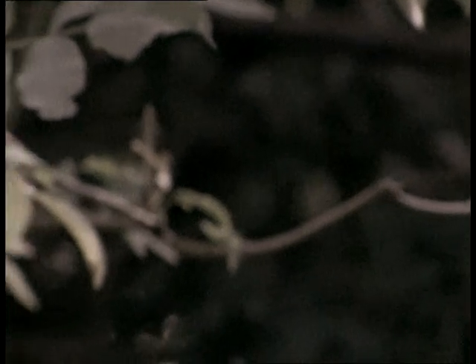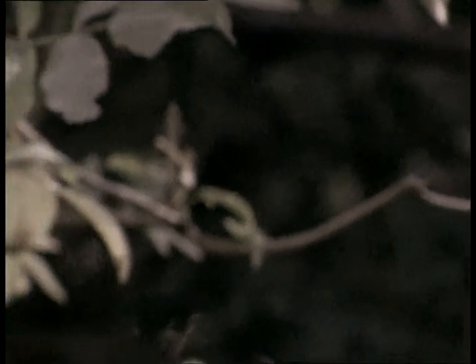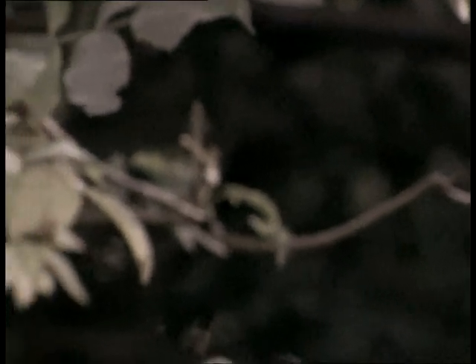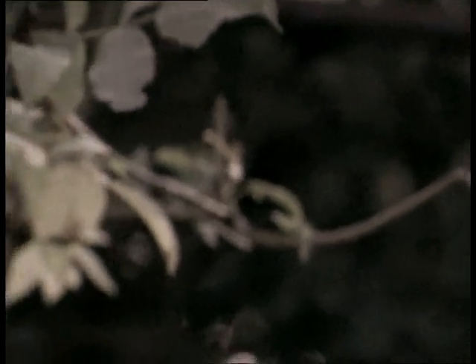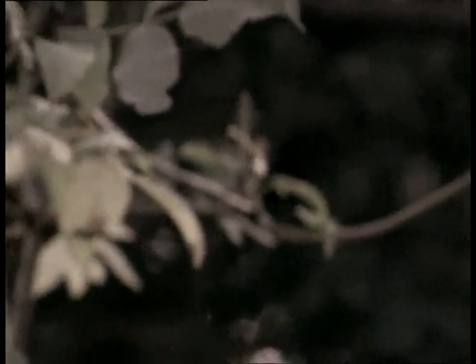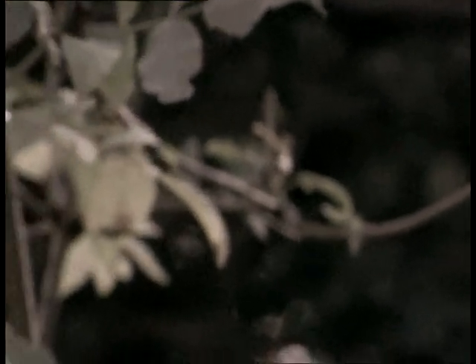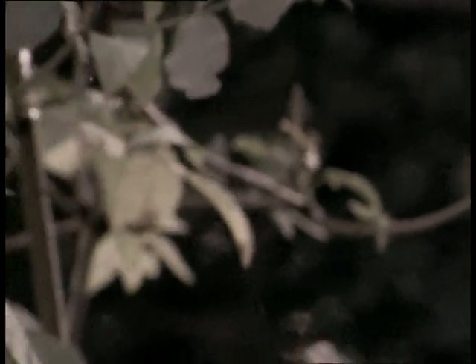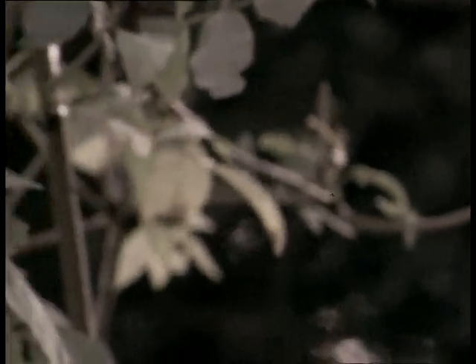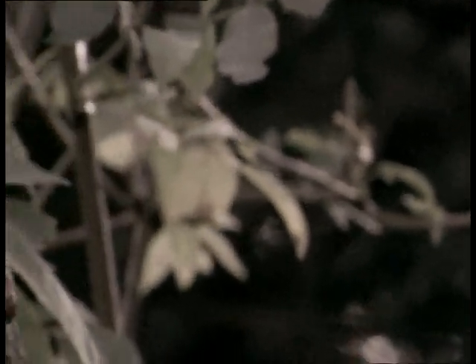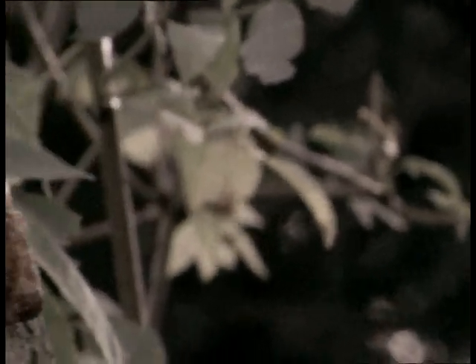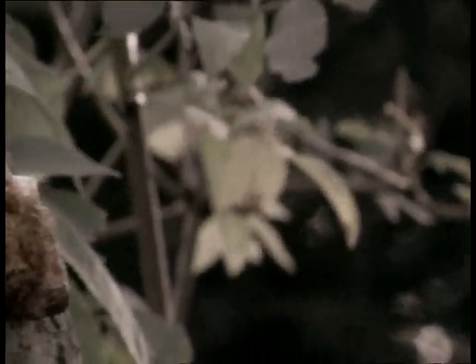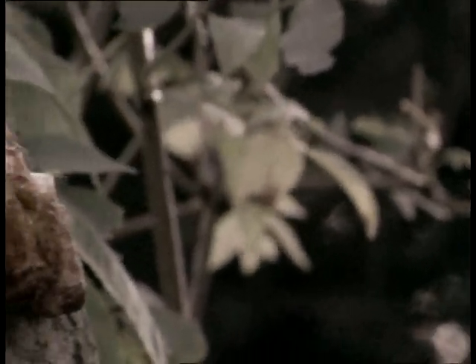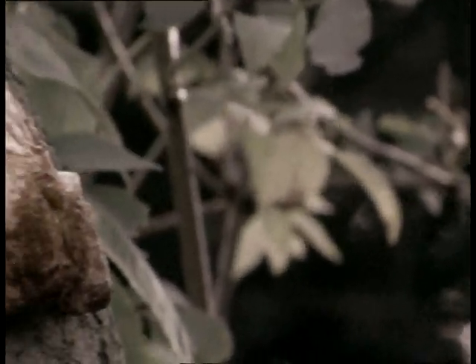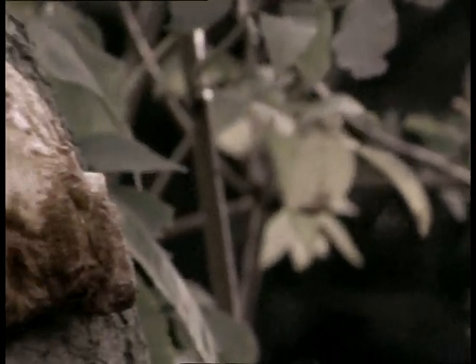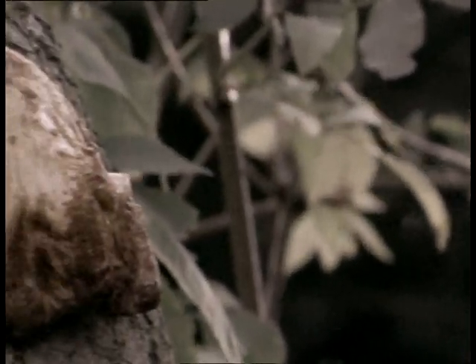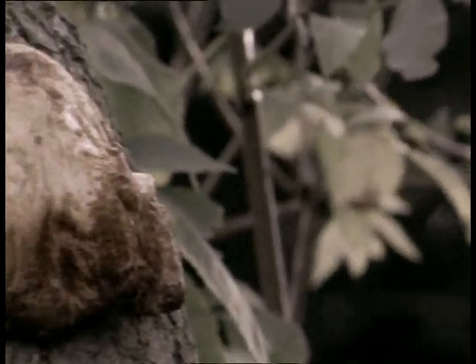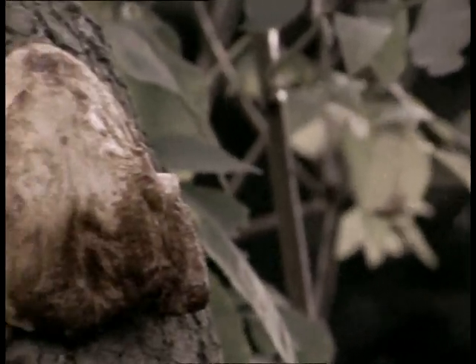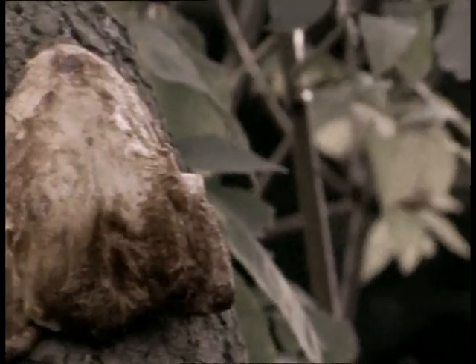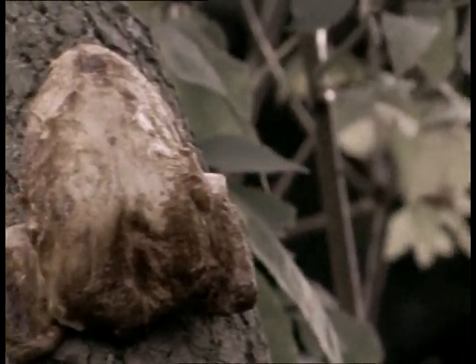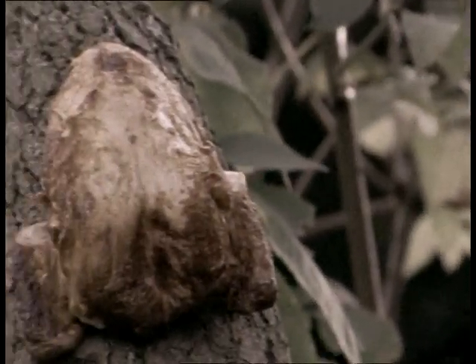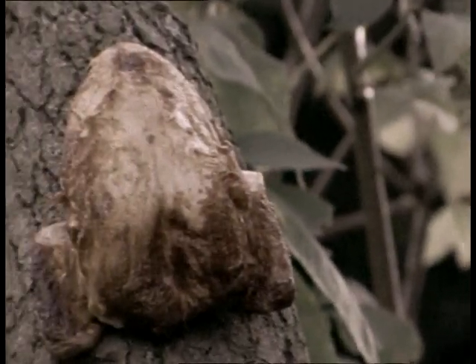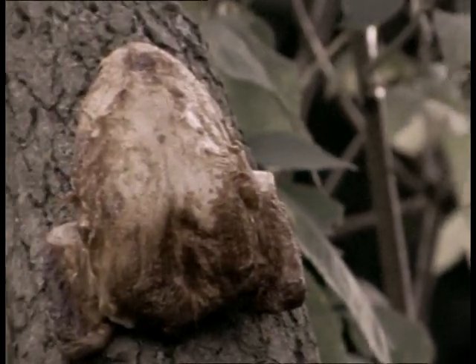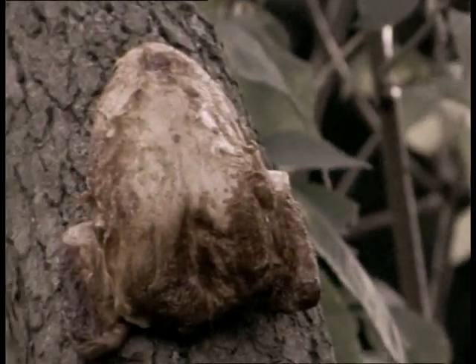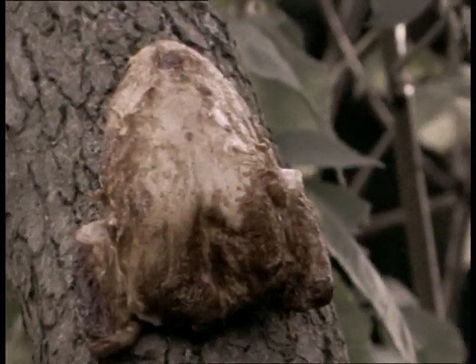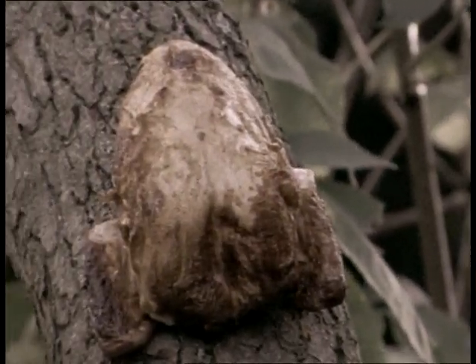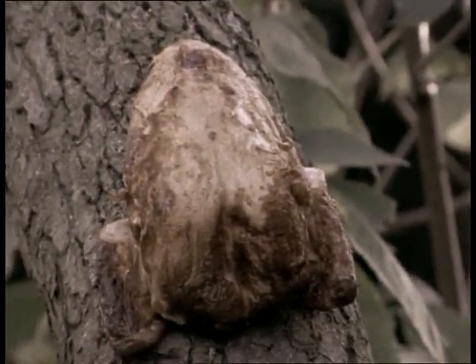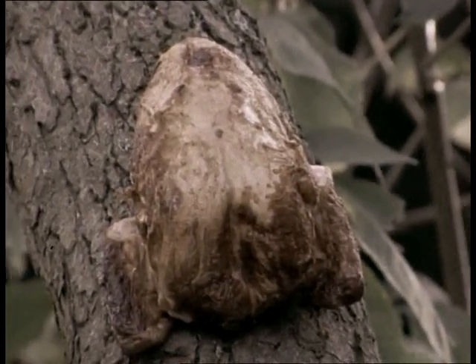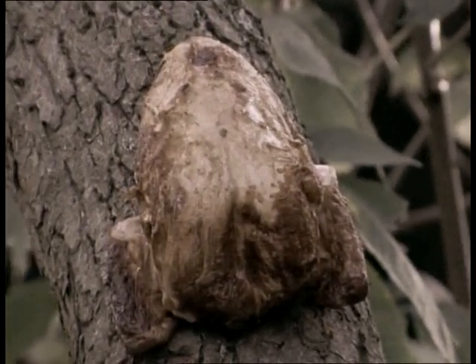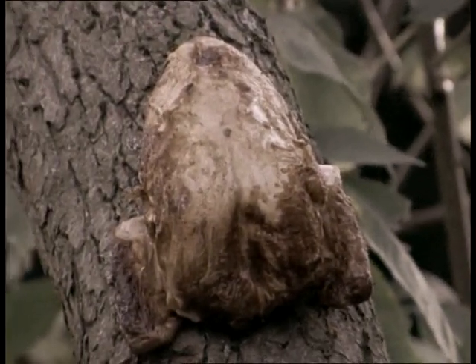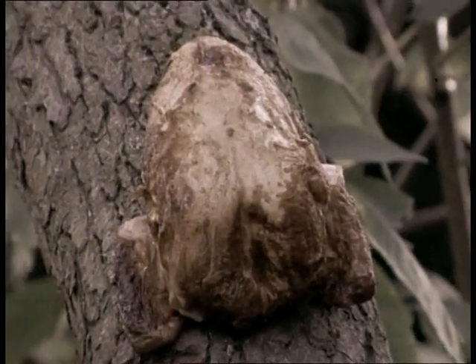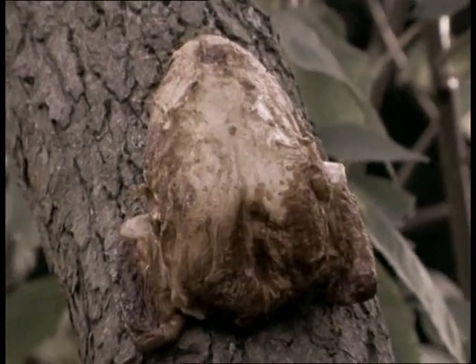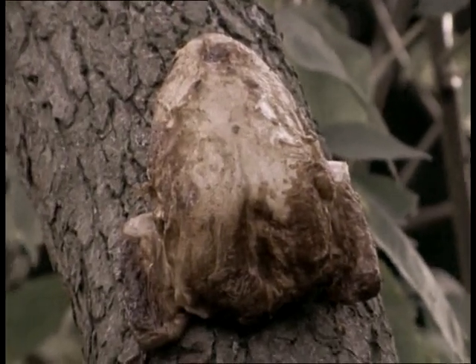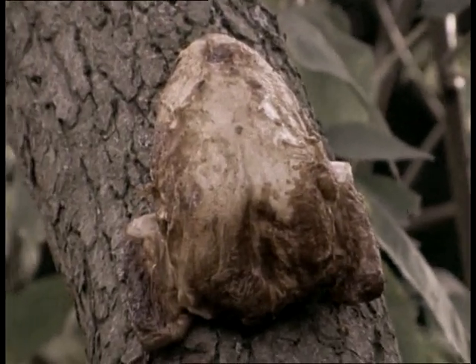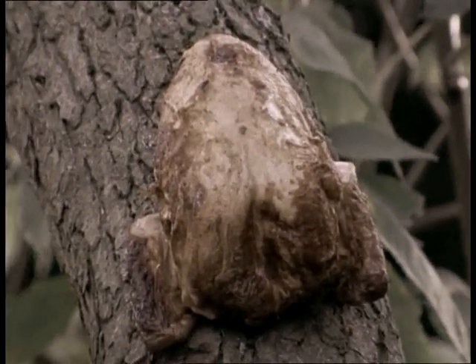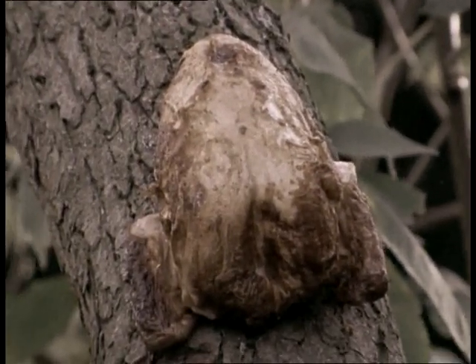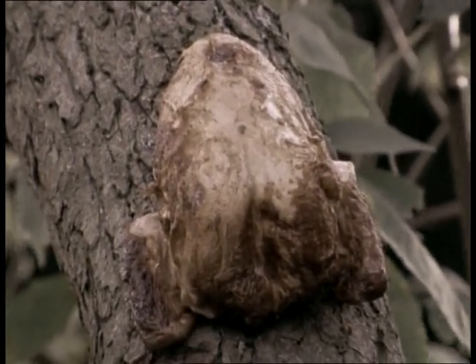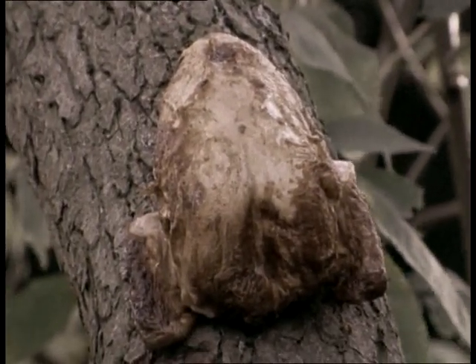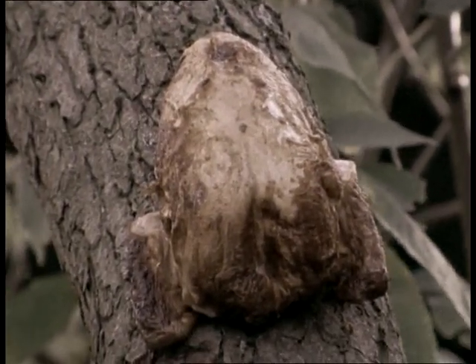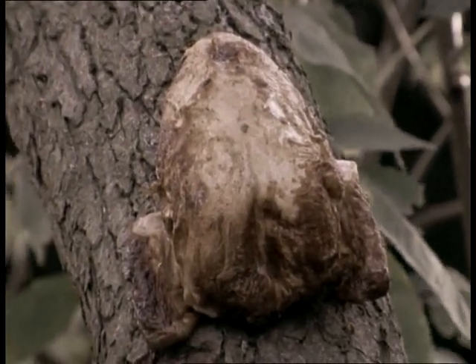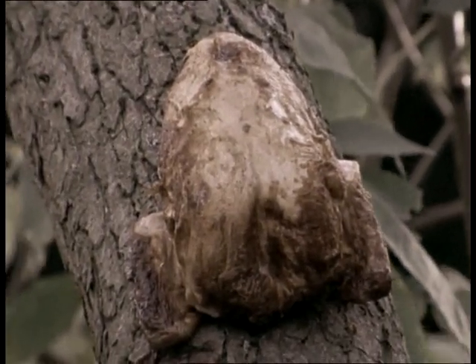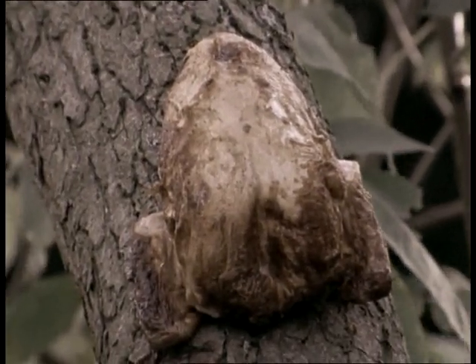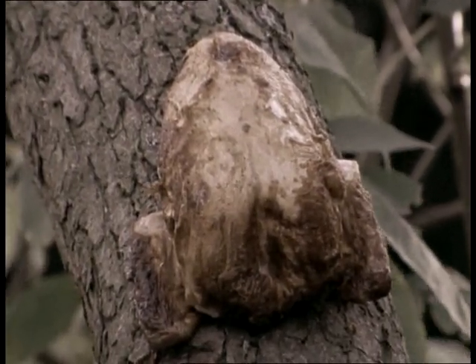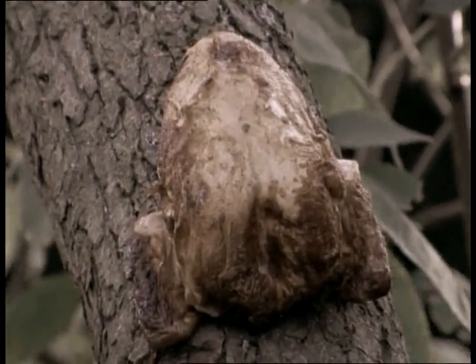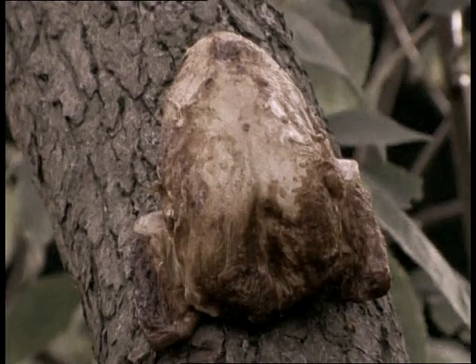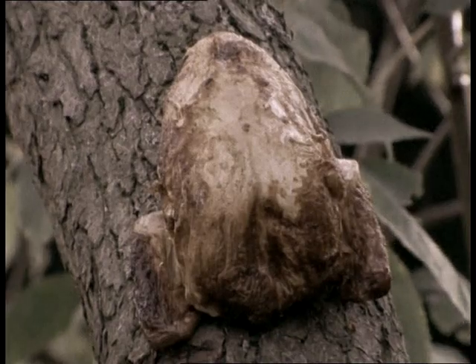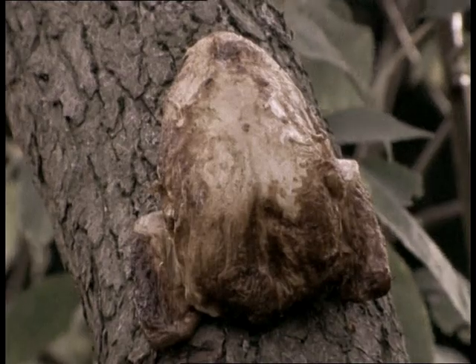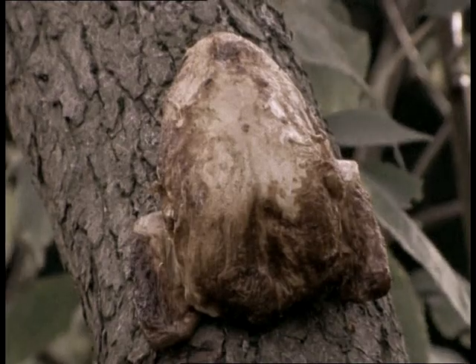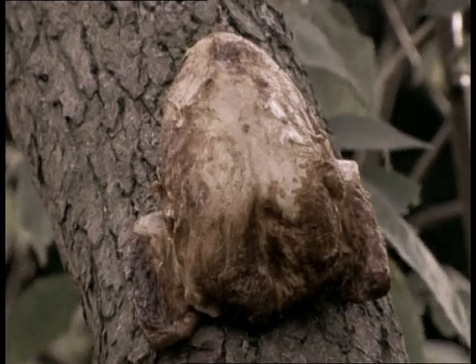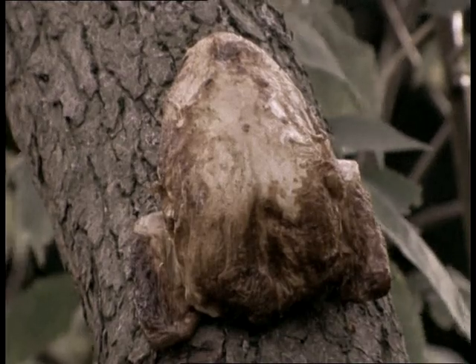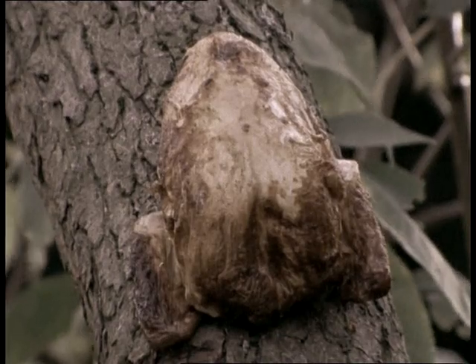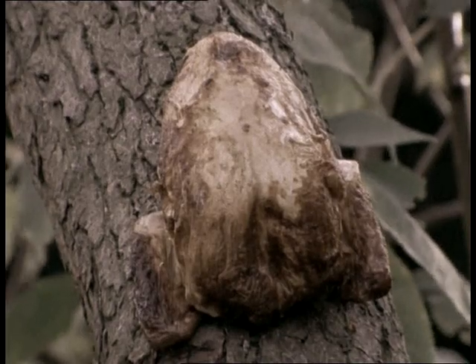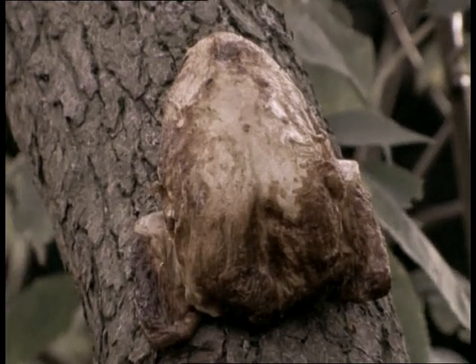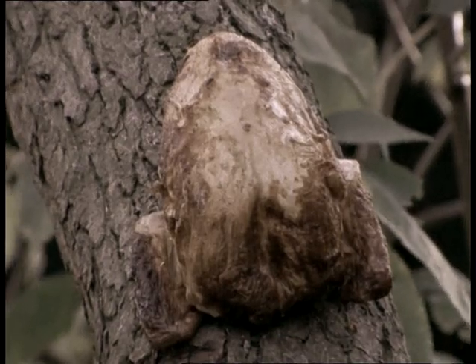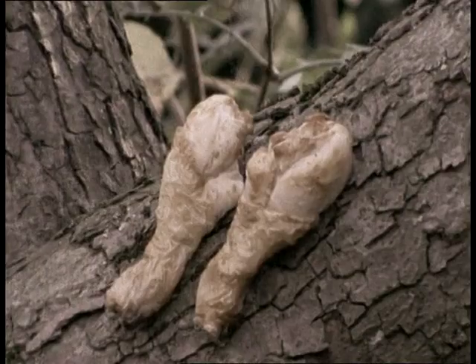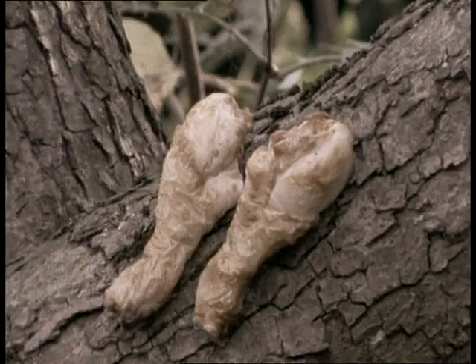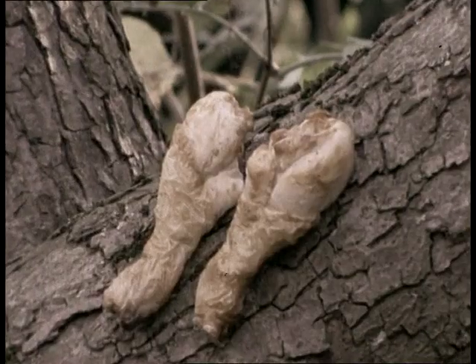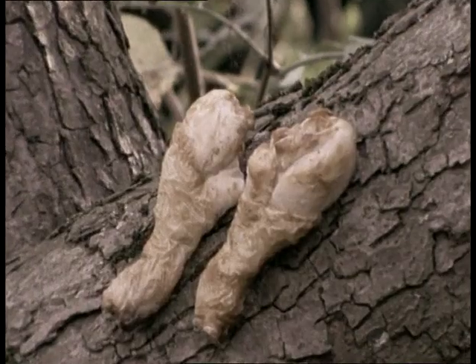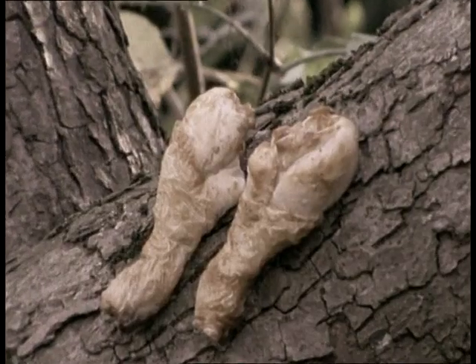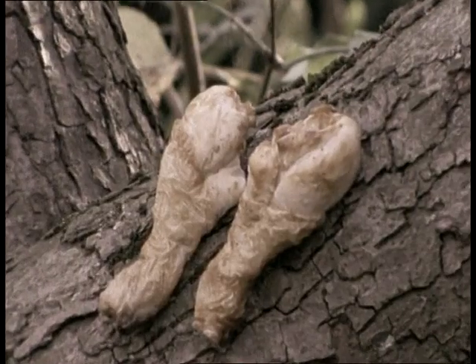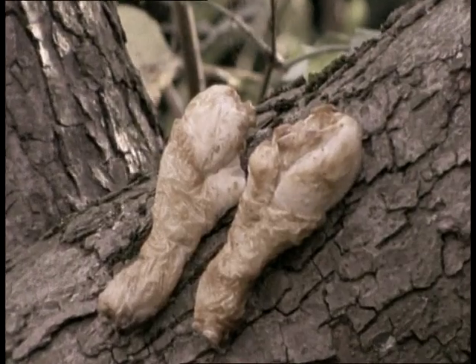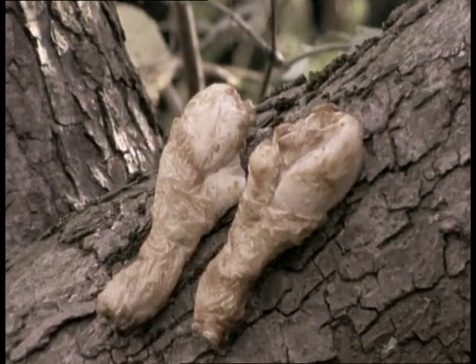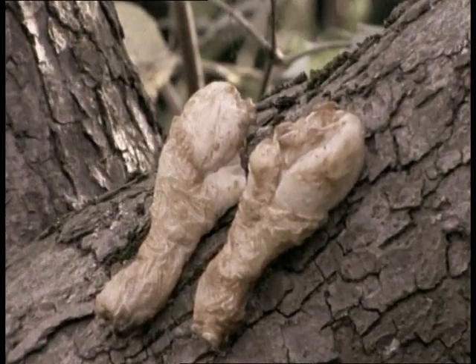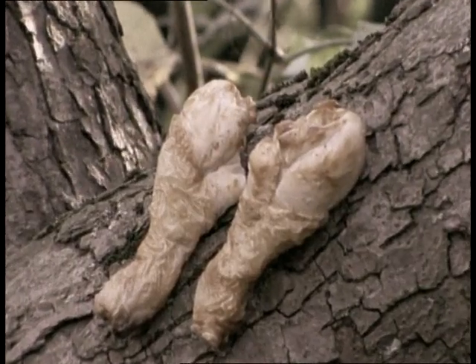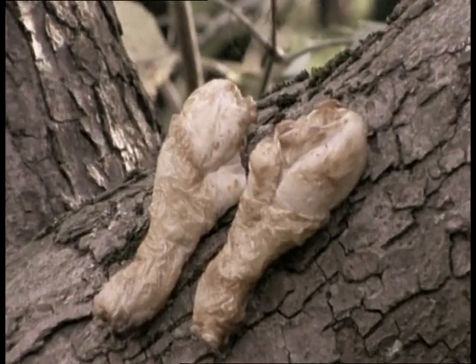Up in the tree we can spot a chicken. Look at its legs.